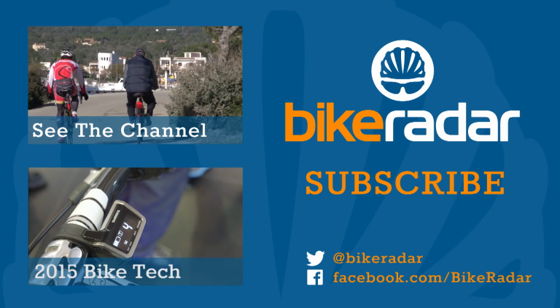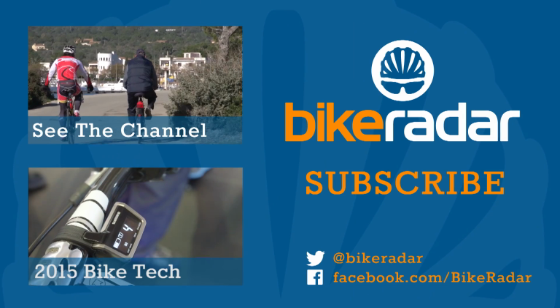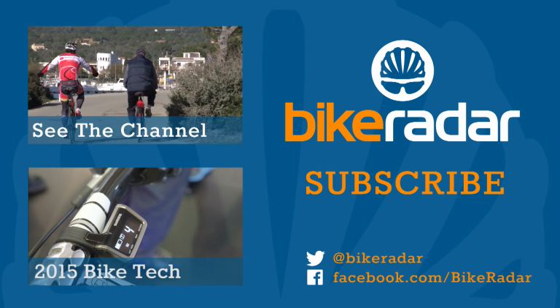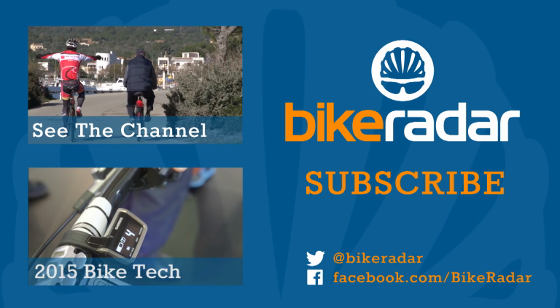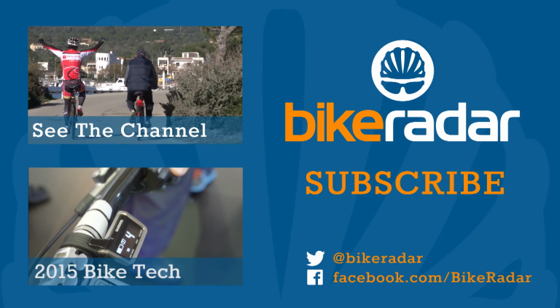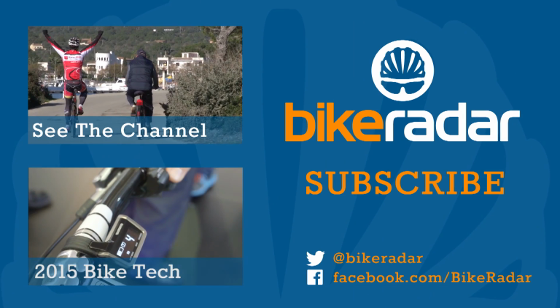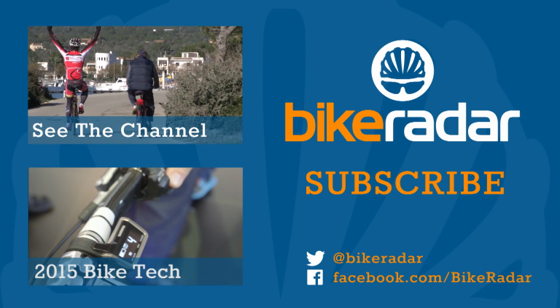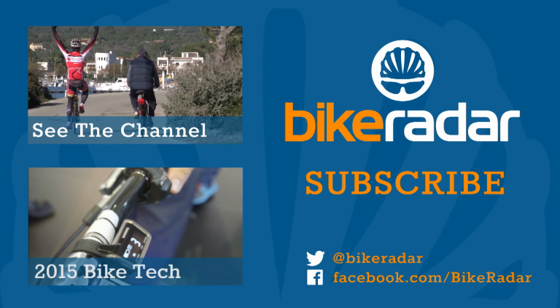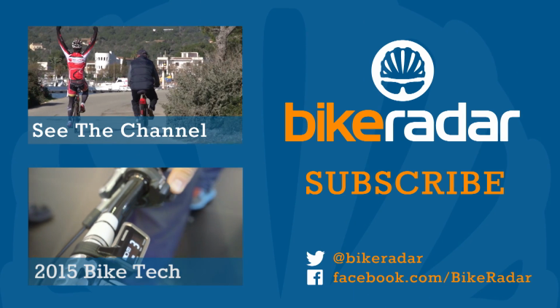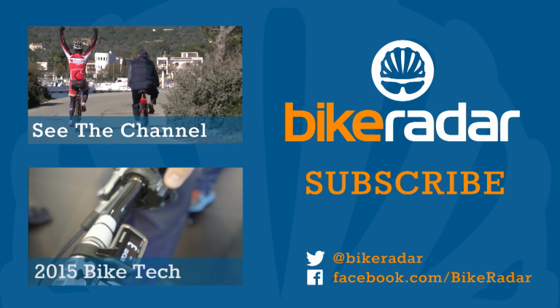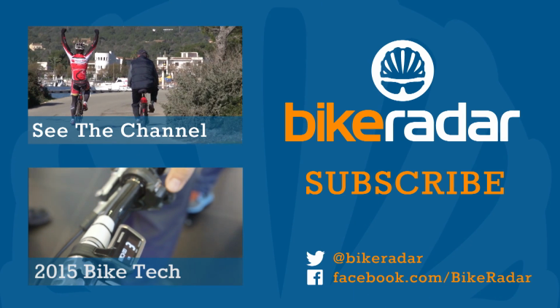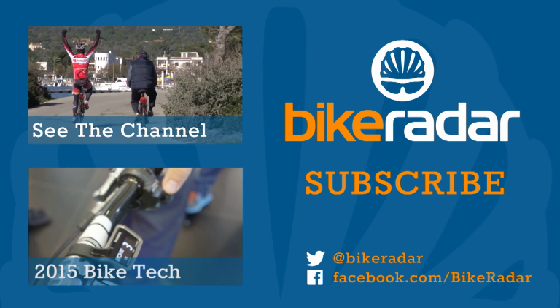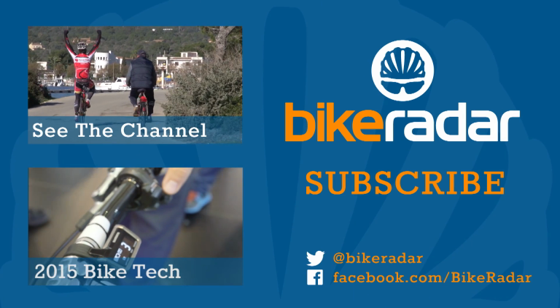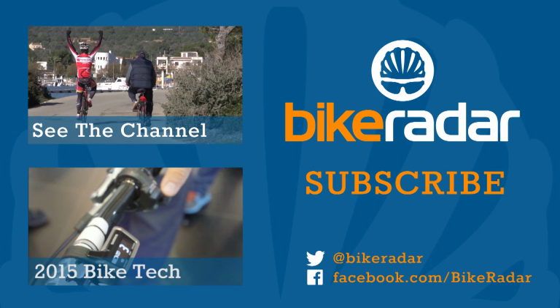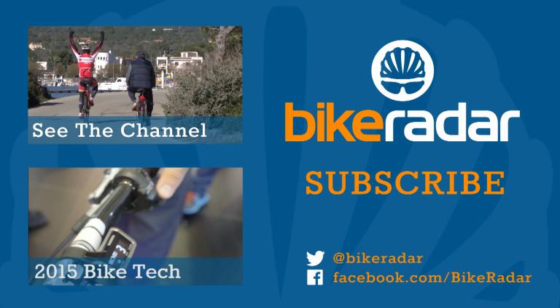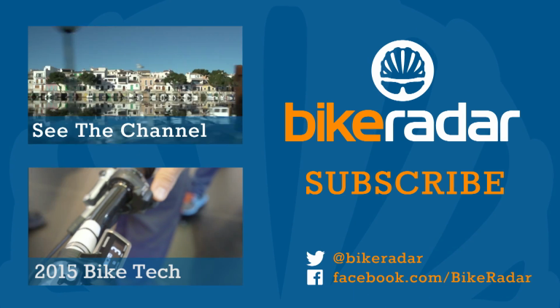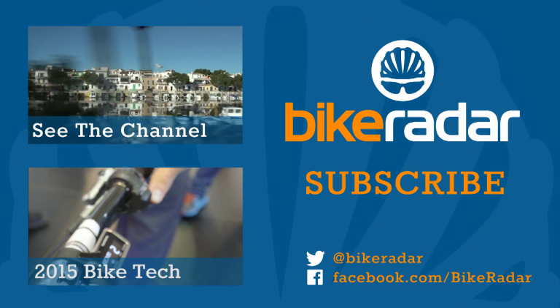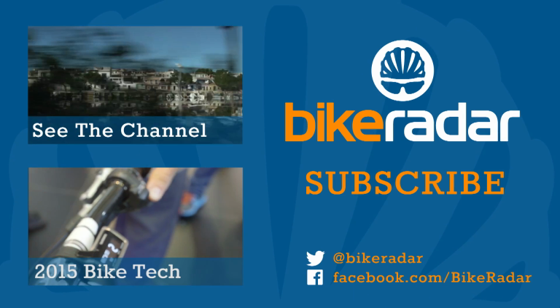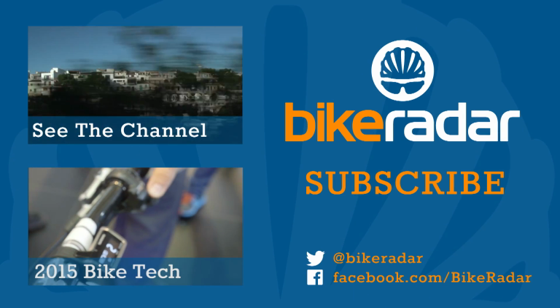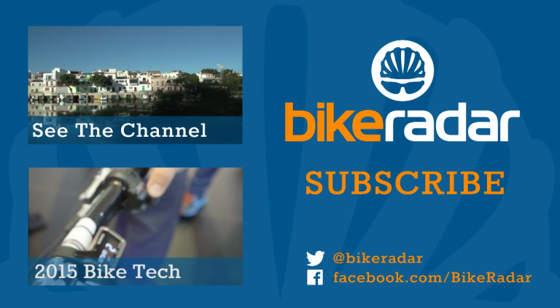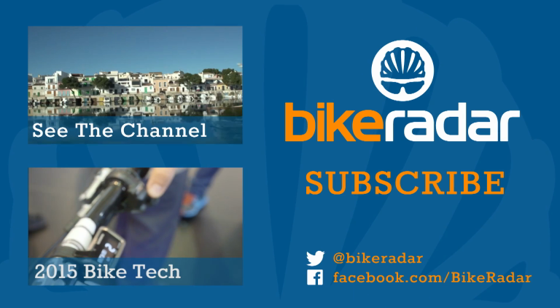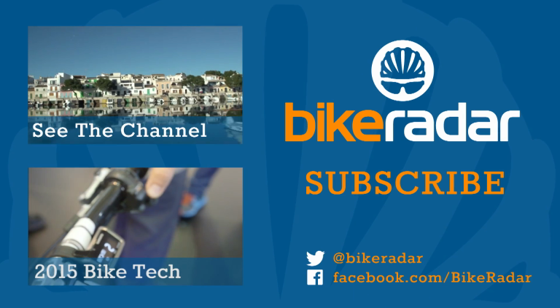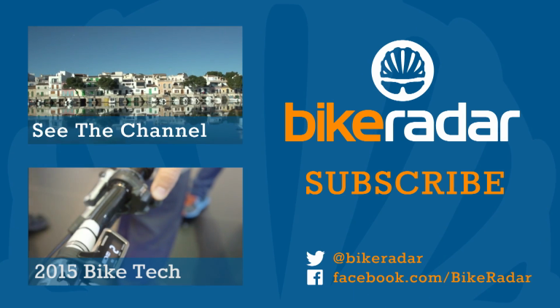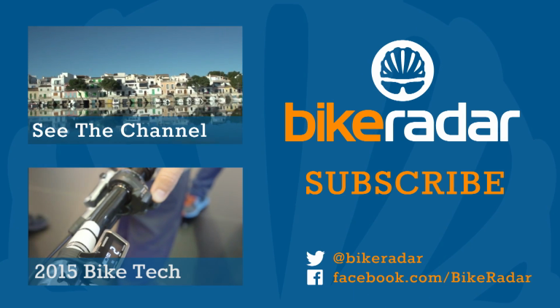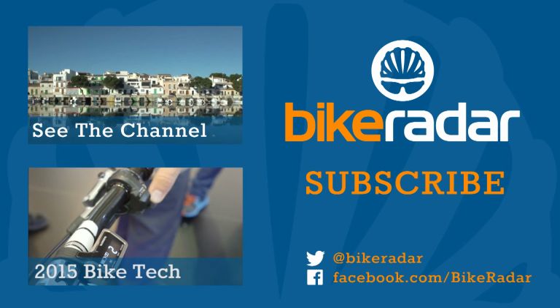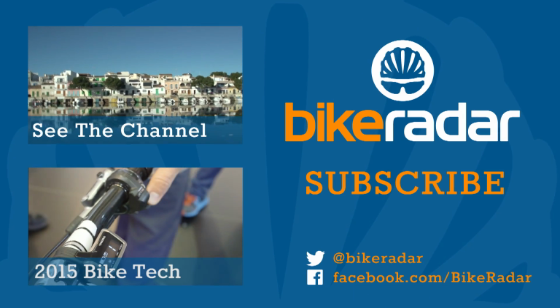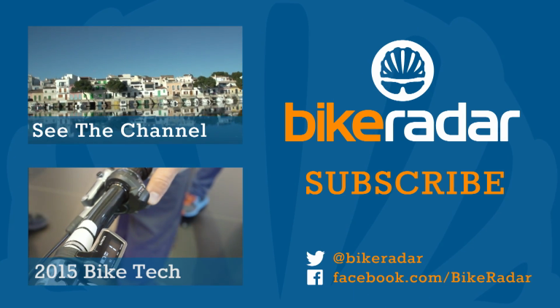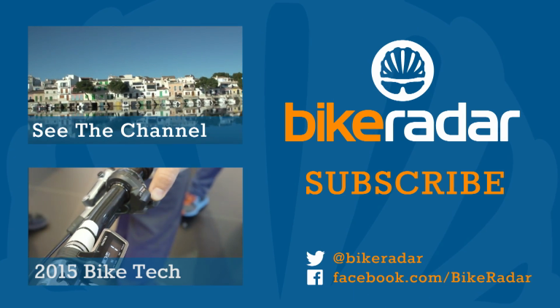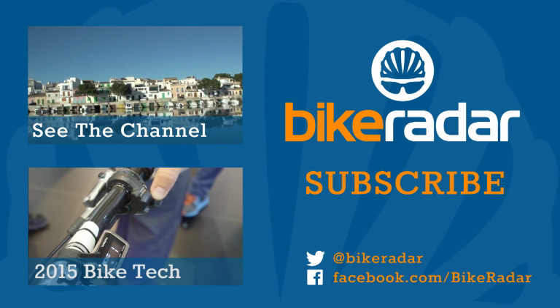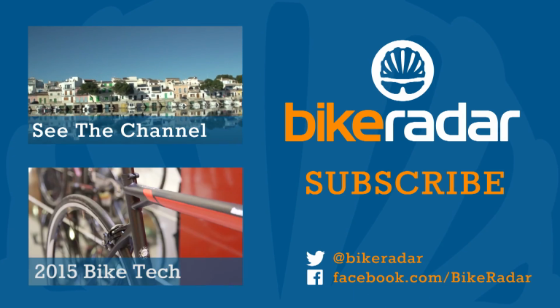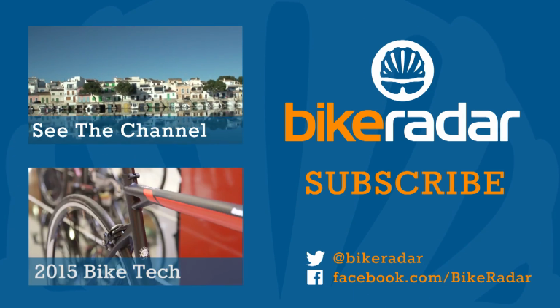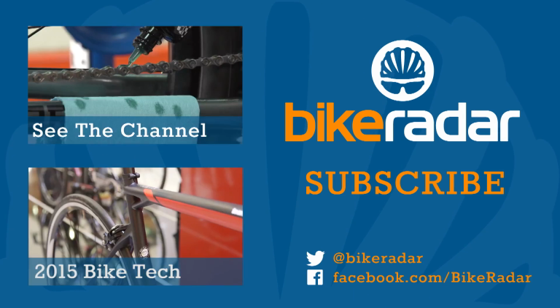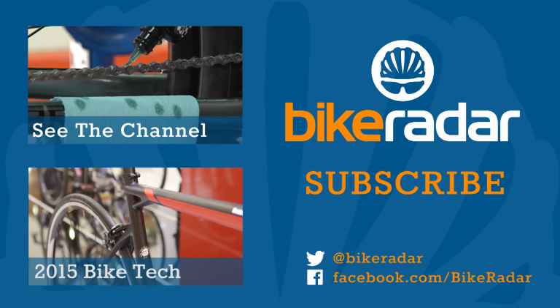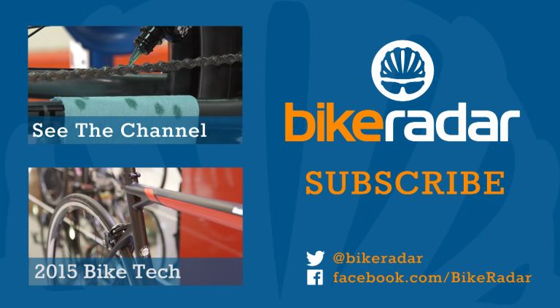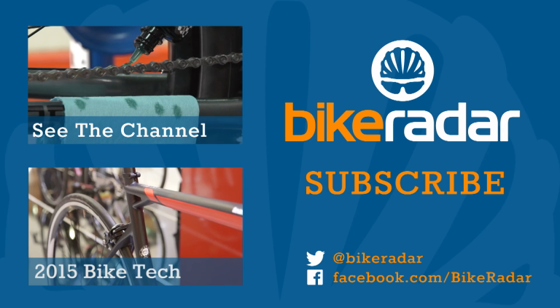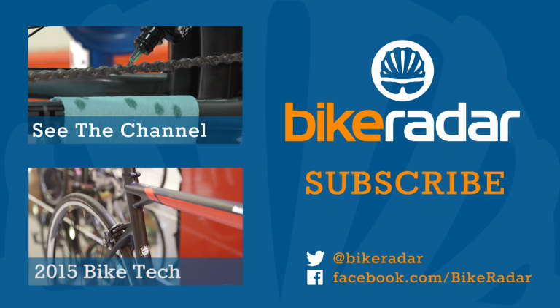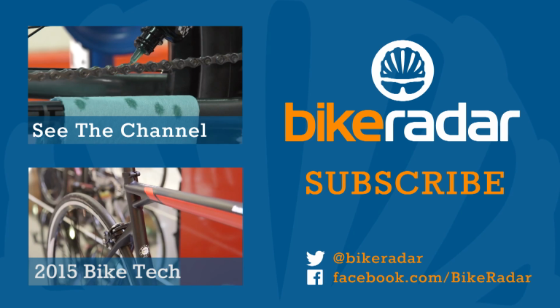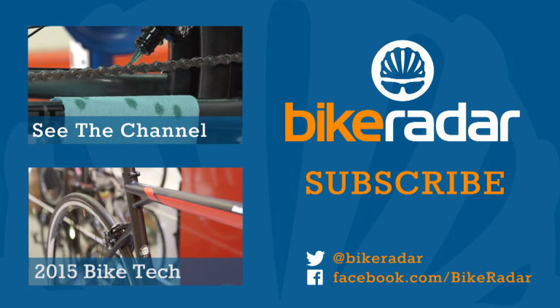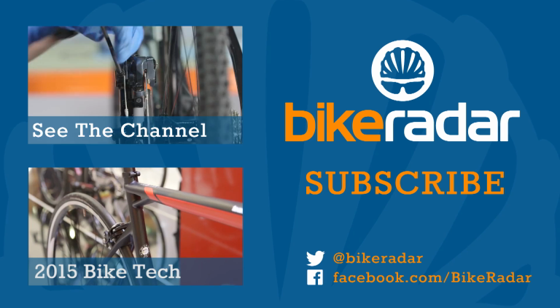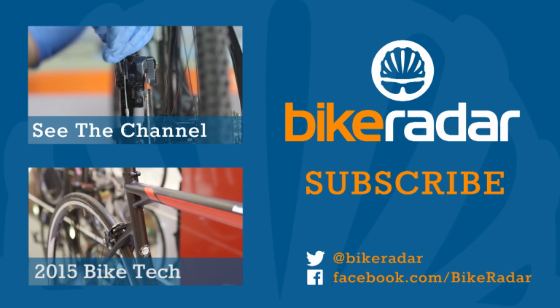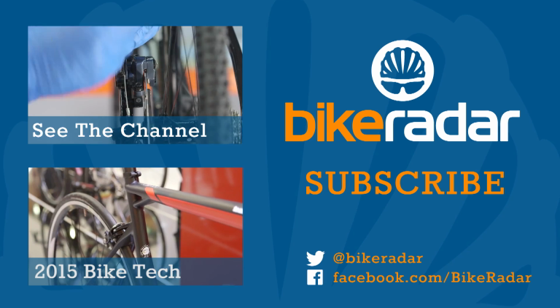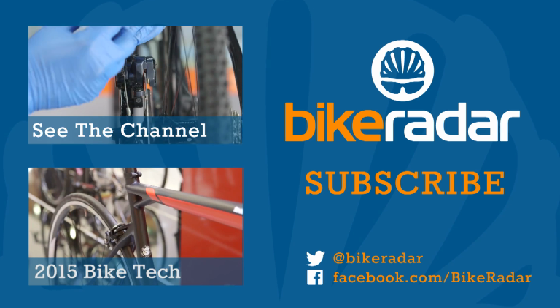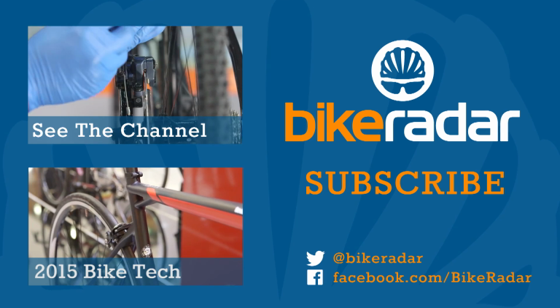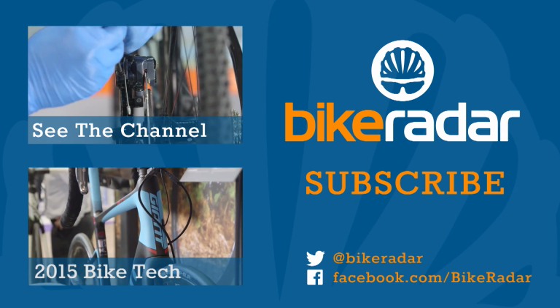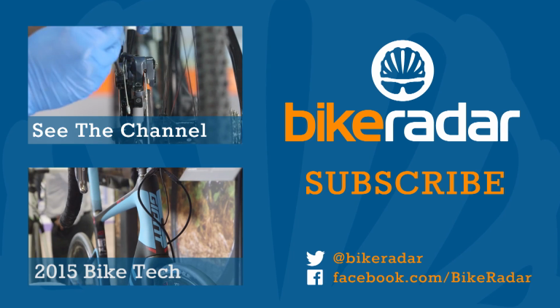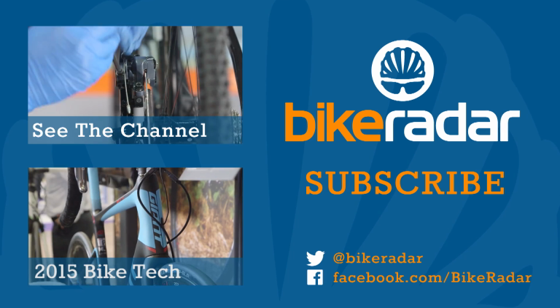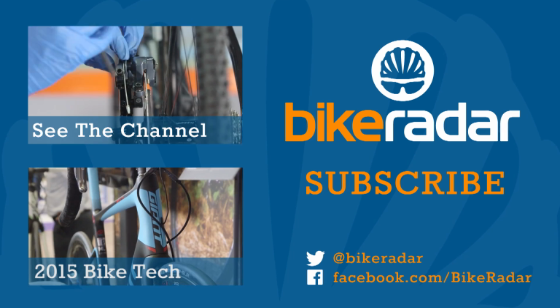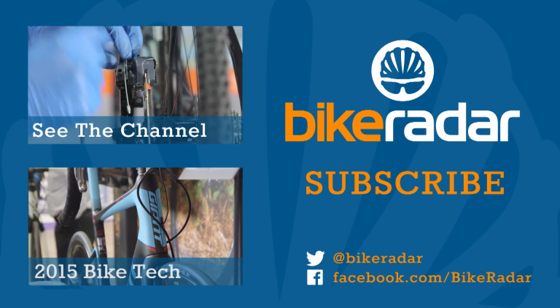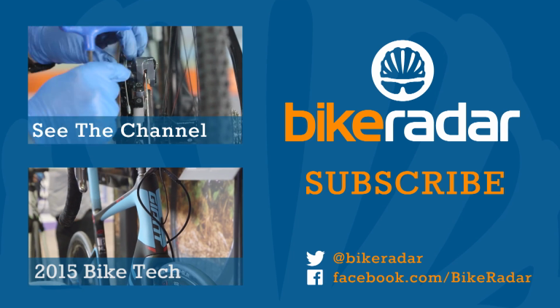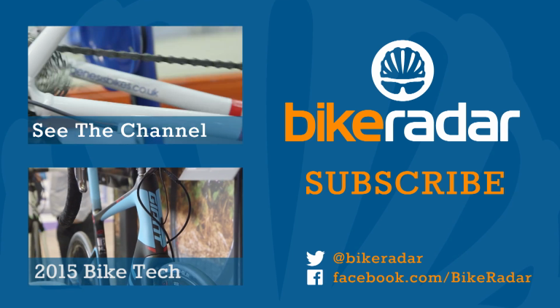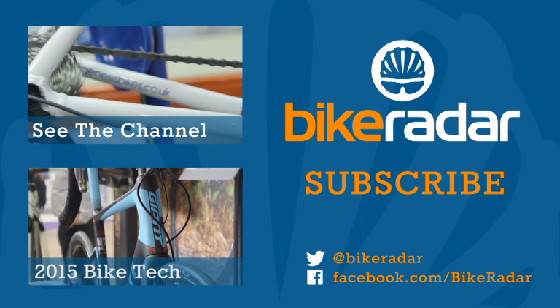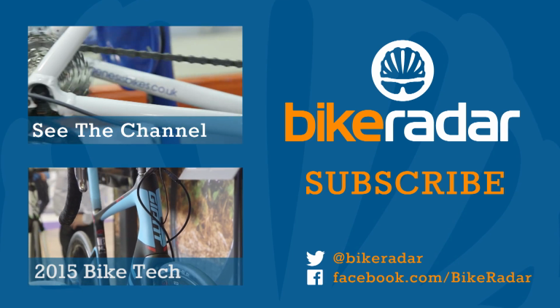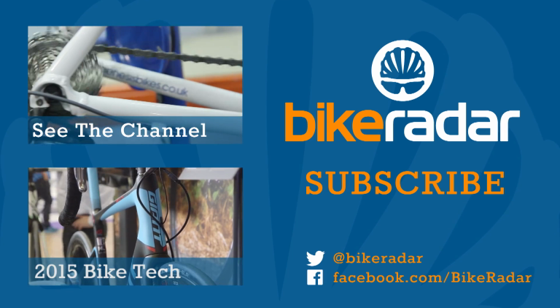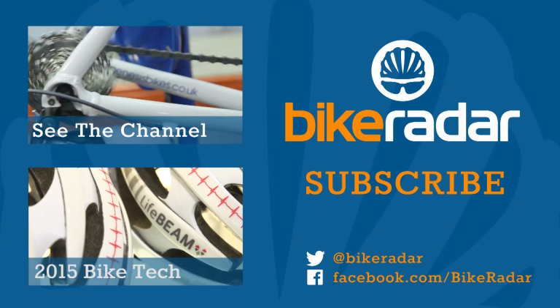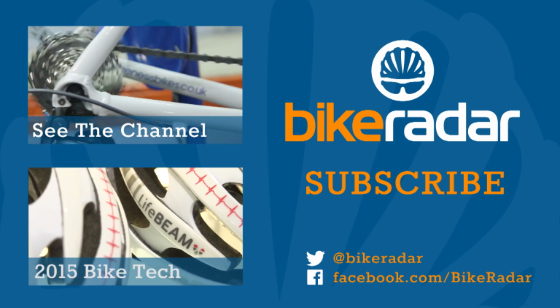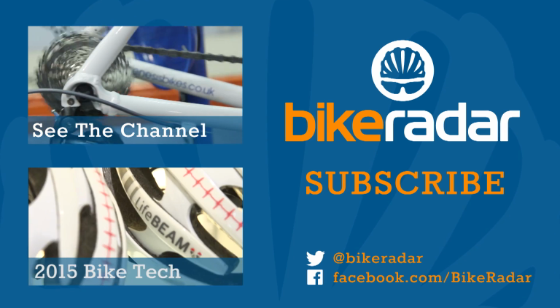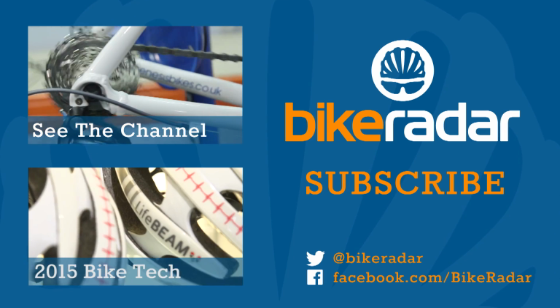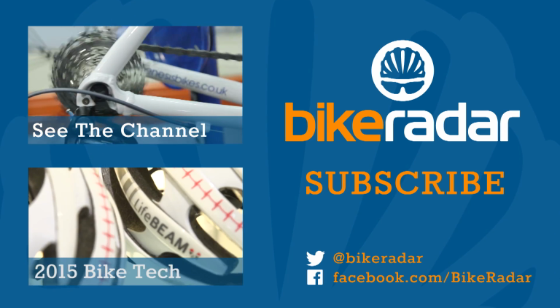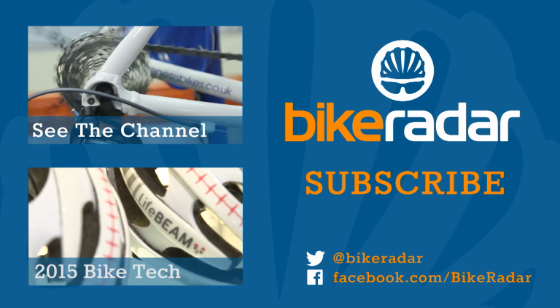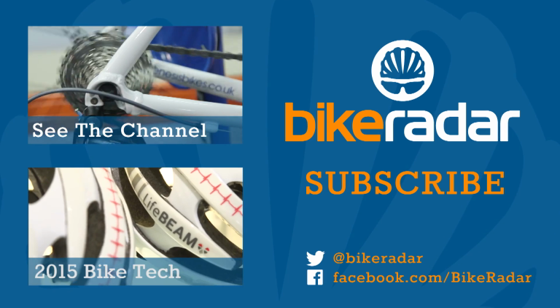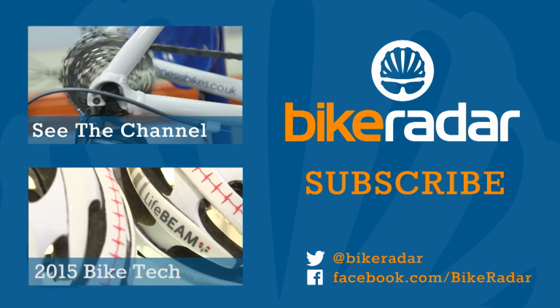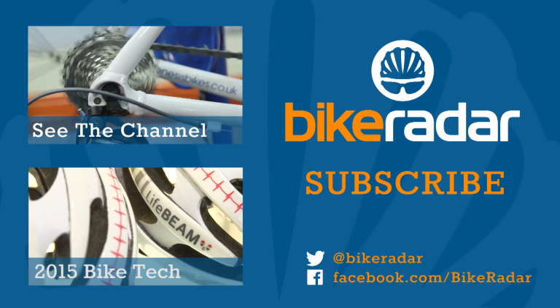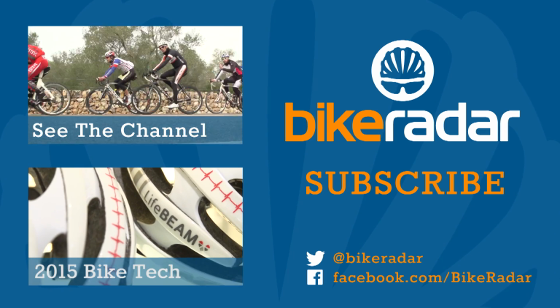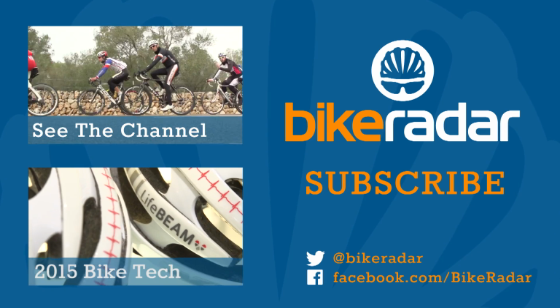You've been watching BikeRadar. We're adding new videos all the time, so don't forget to click subscribe and let us know what you'd like to see more of in the comments below.